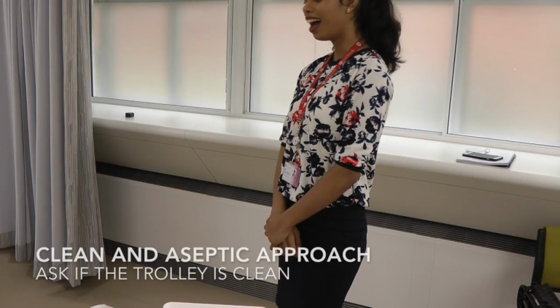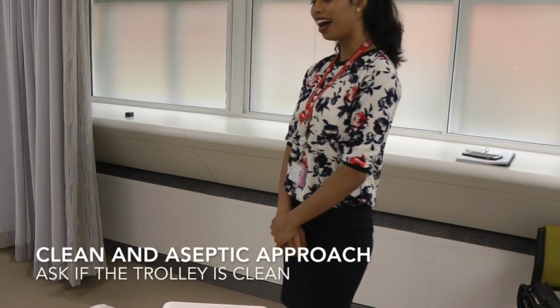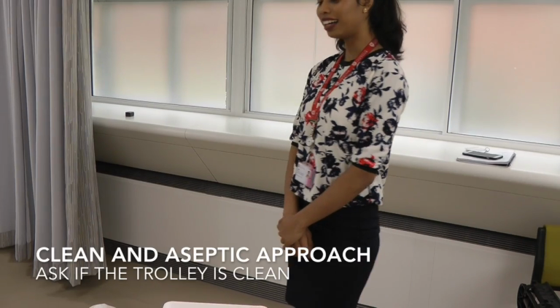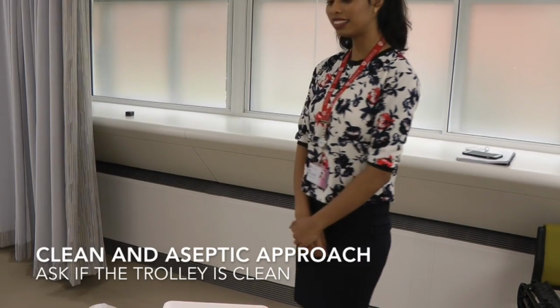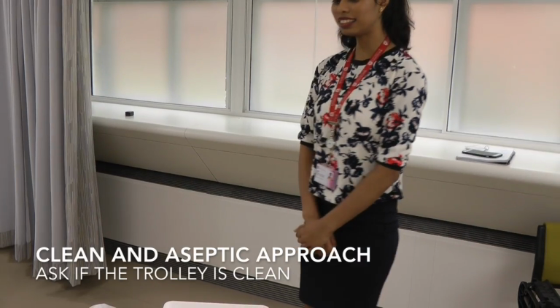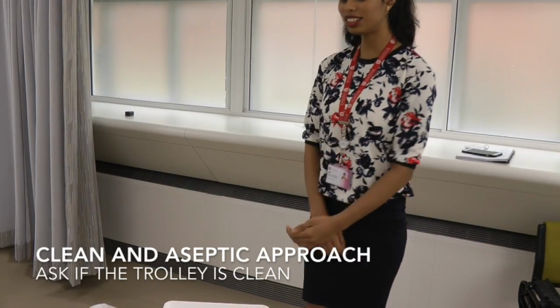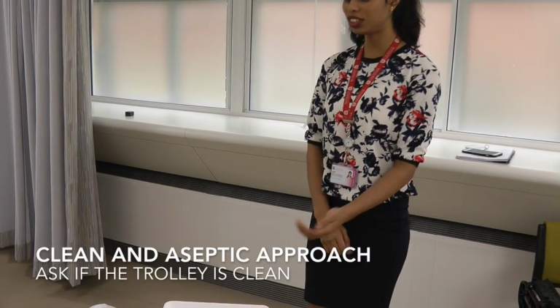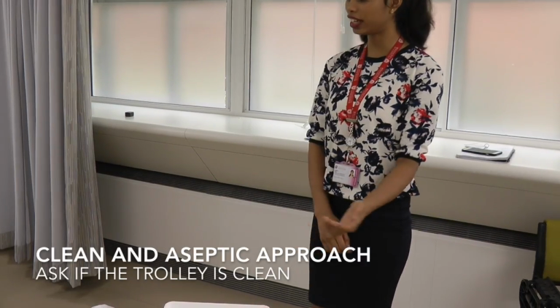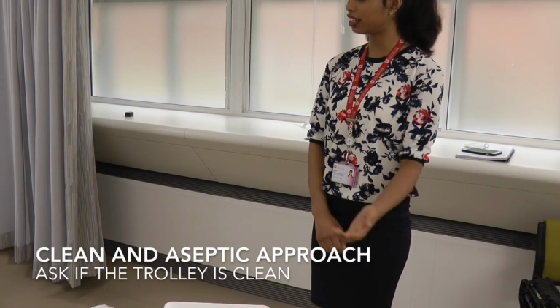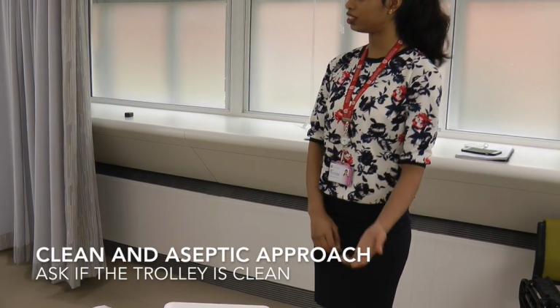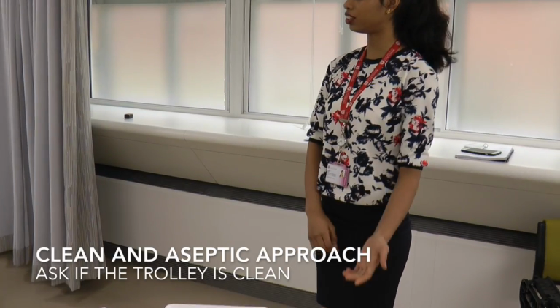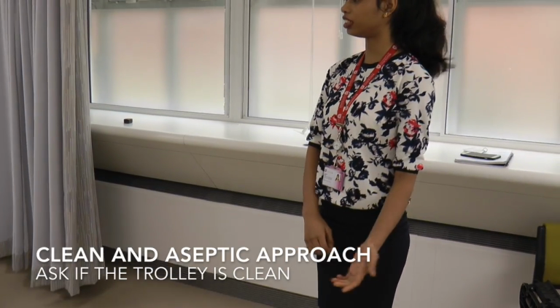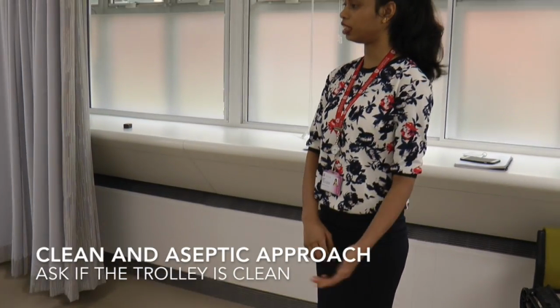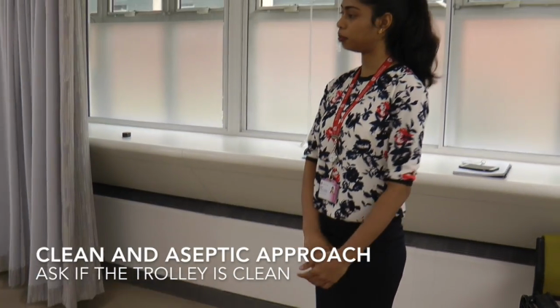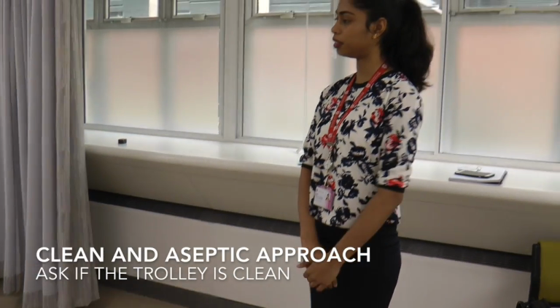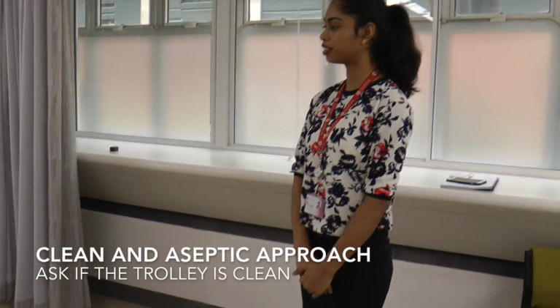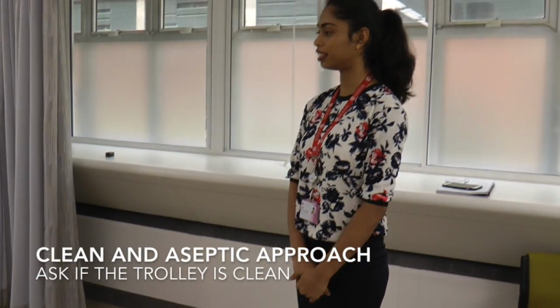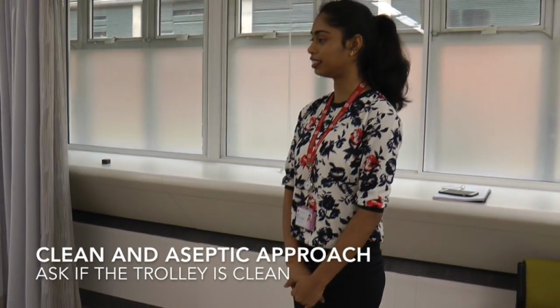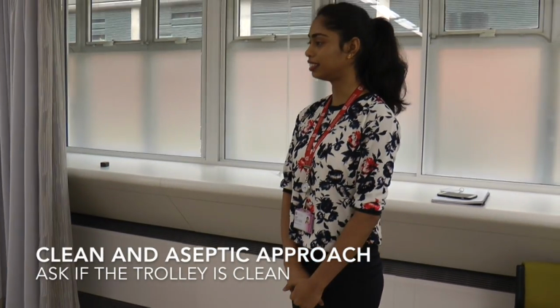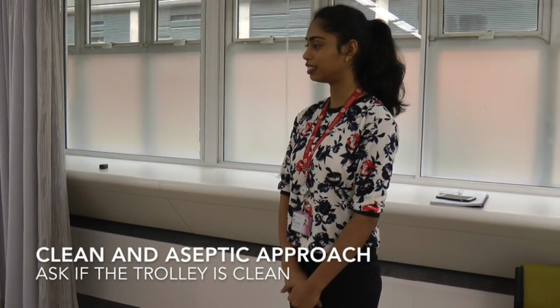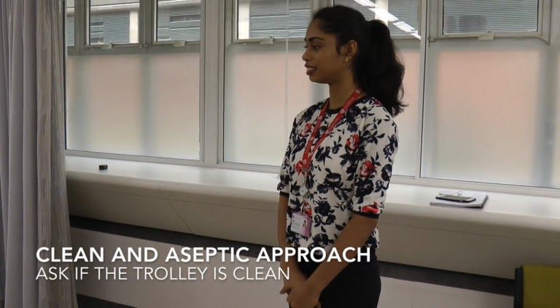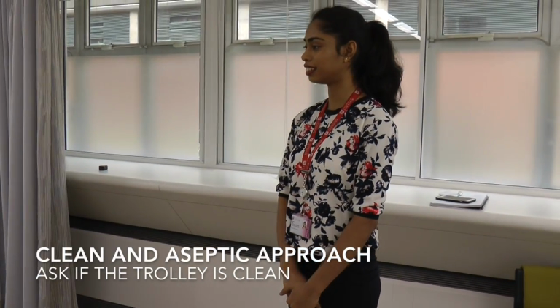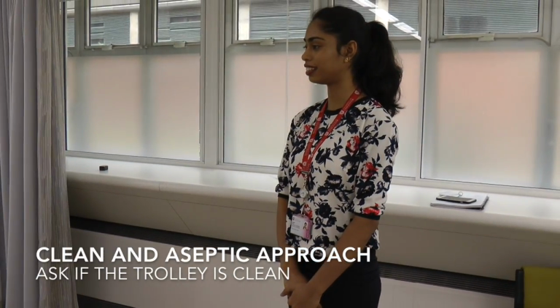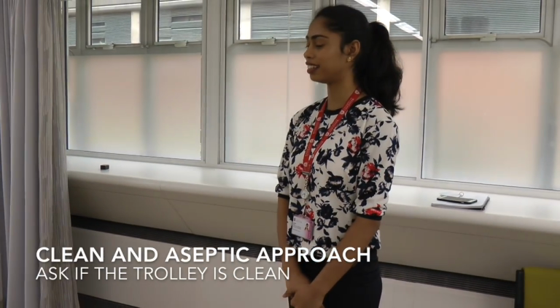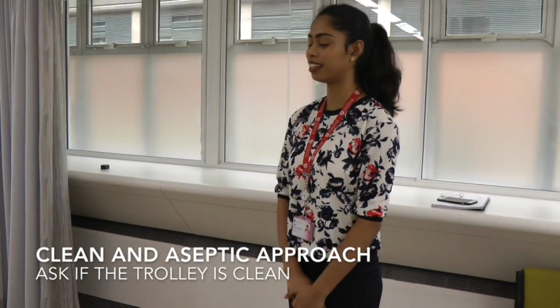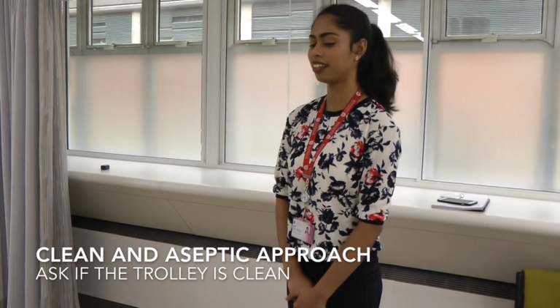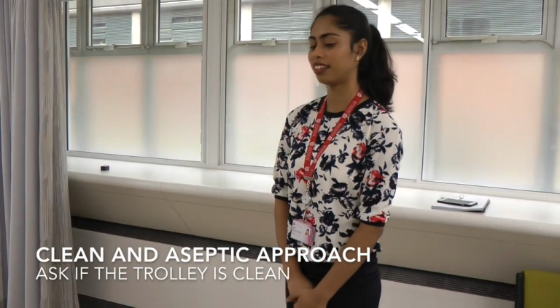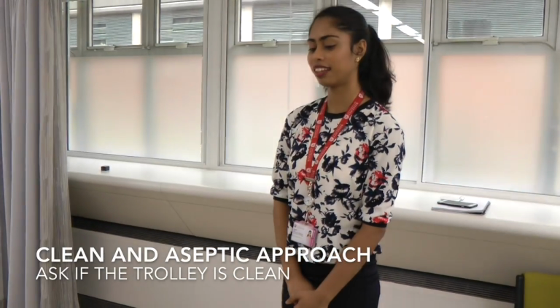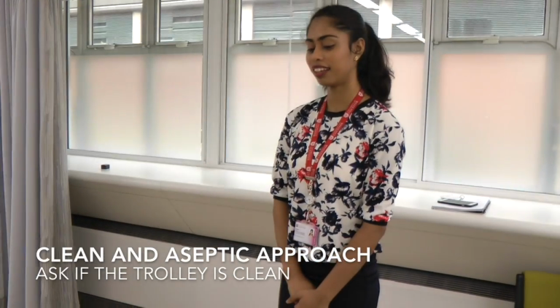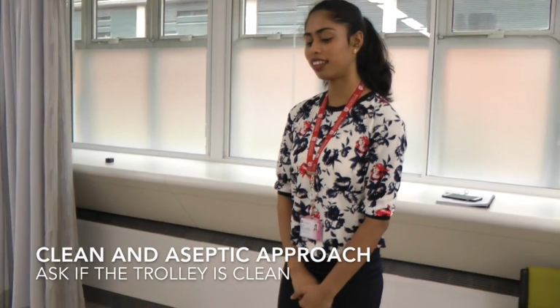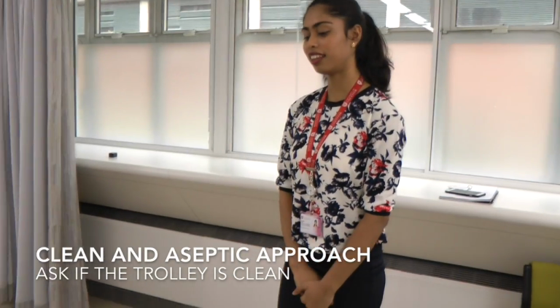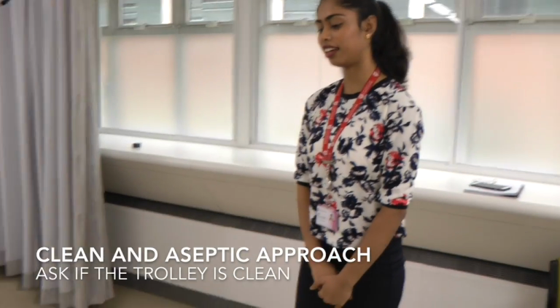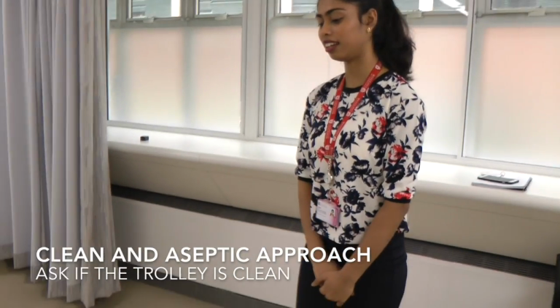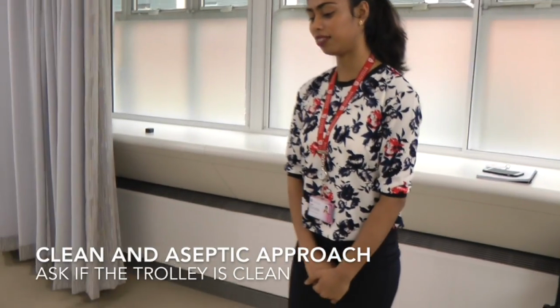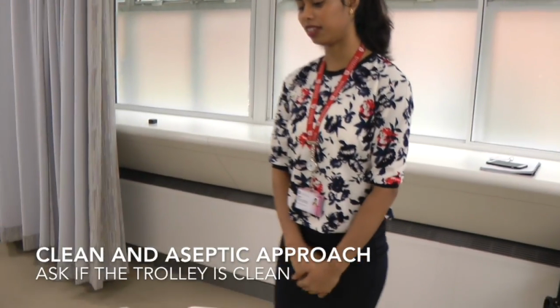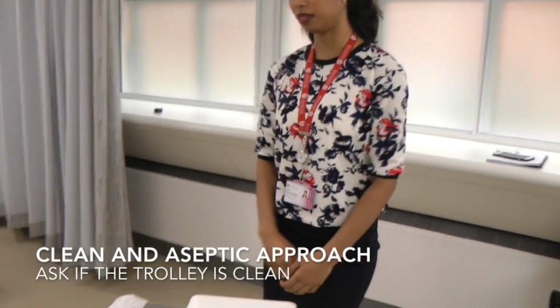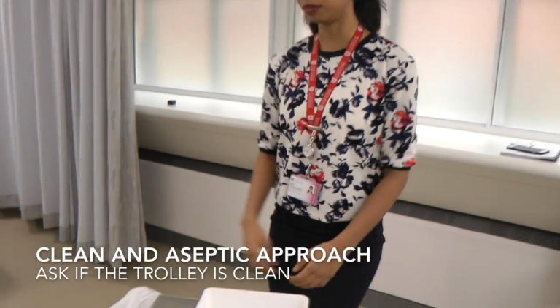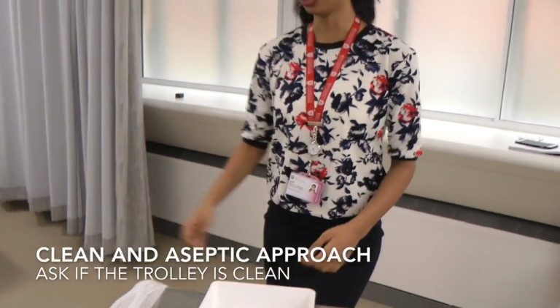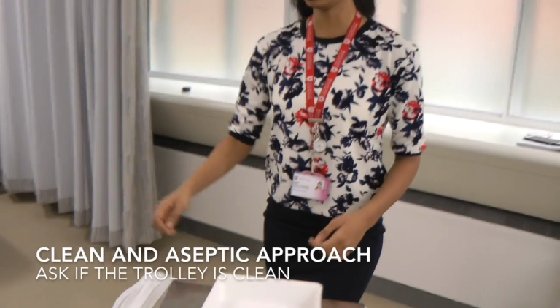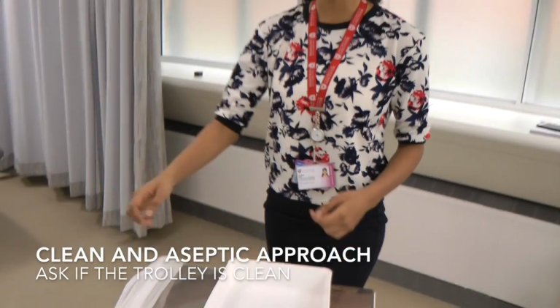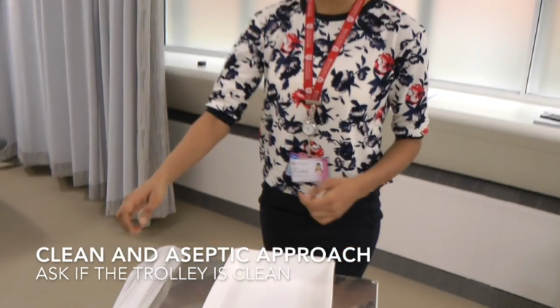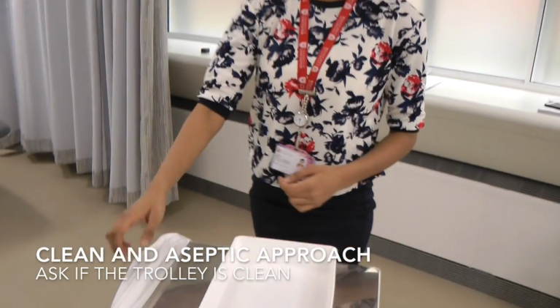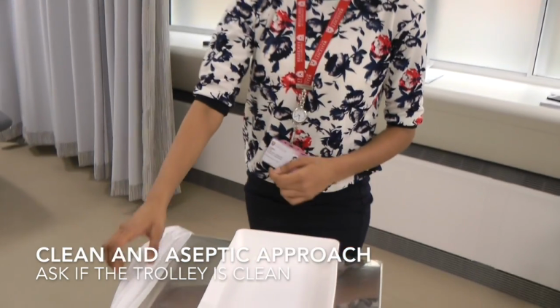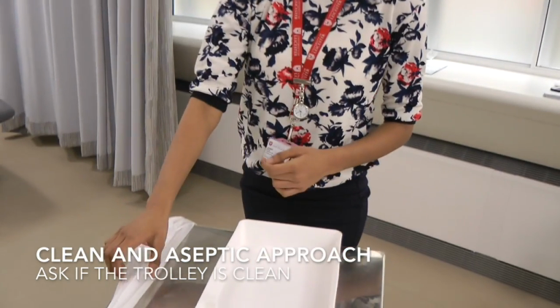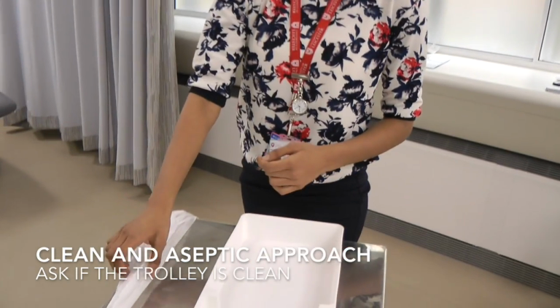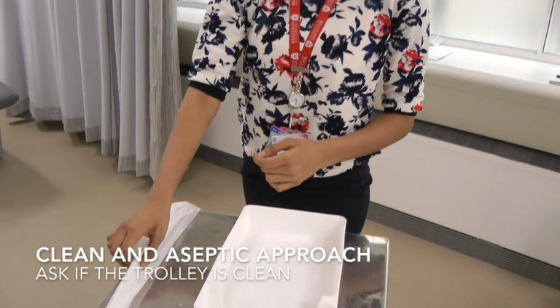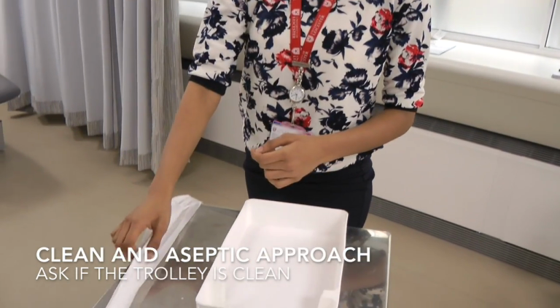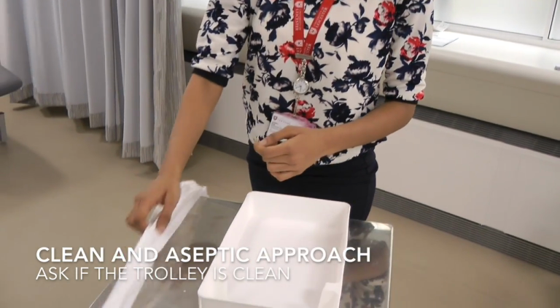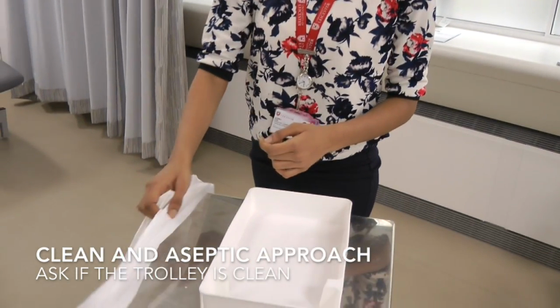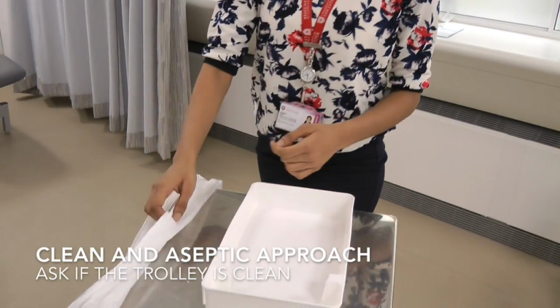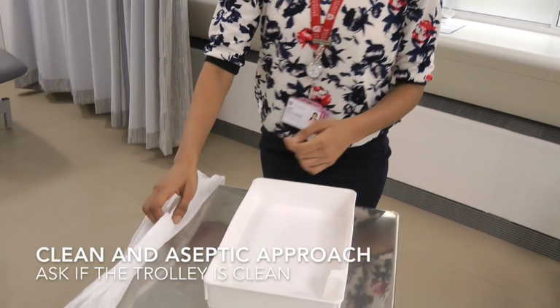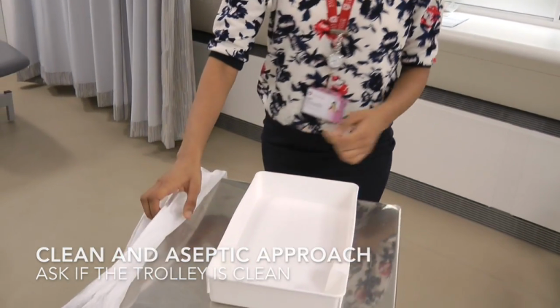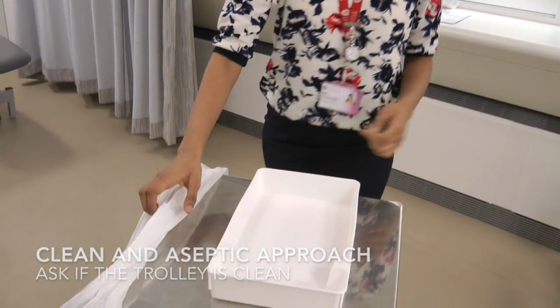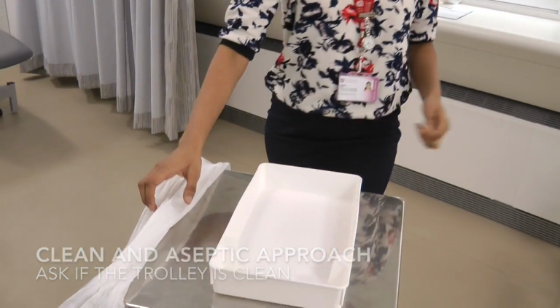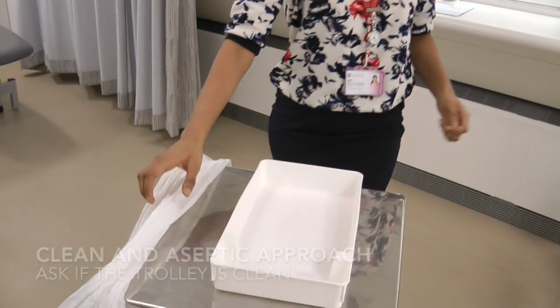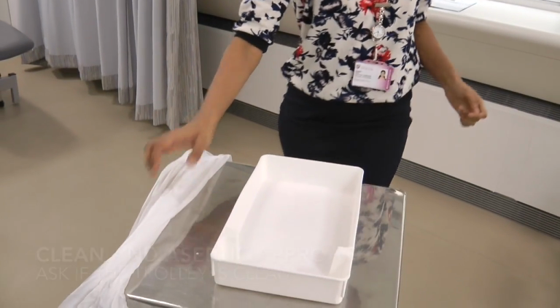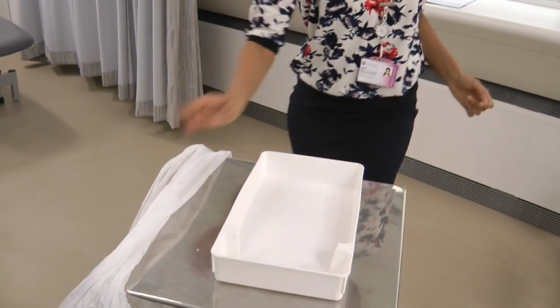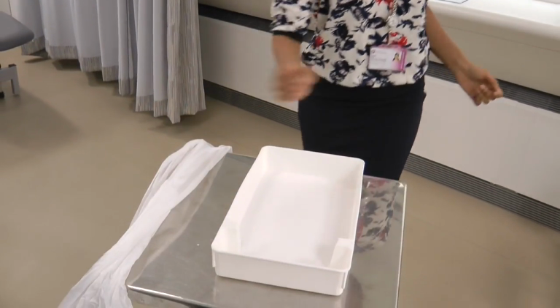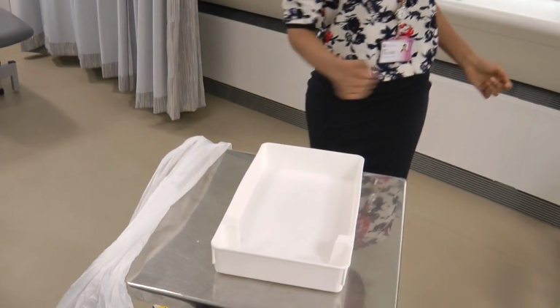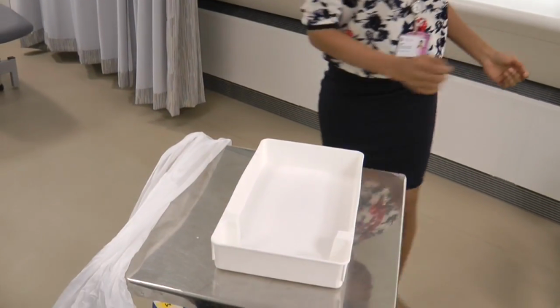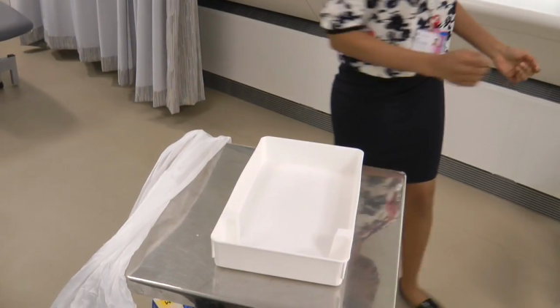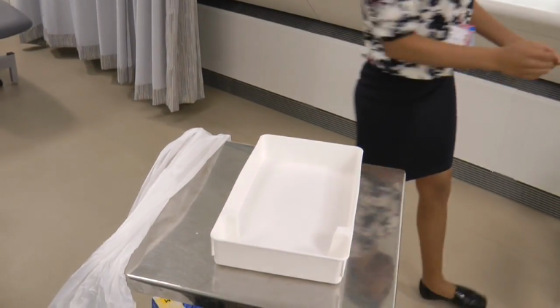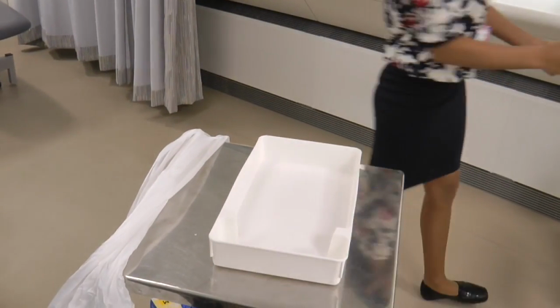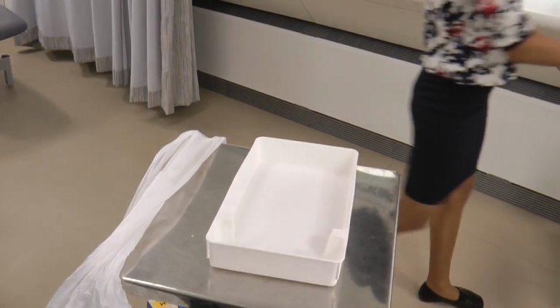Have the tray and trolley been cleaned? Yes, those are clean. Thank you very much. So I'm going to start by washing my hands.